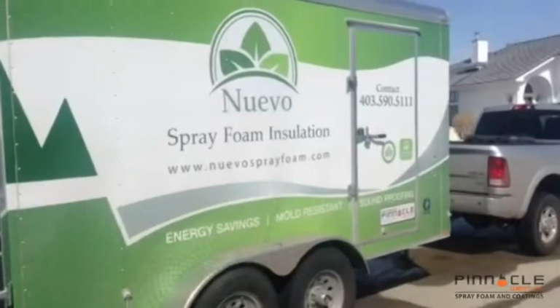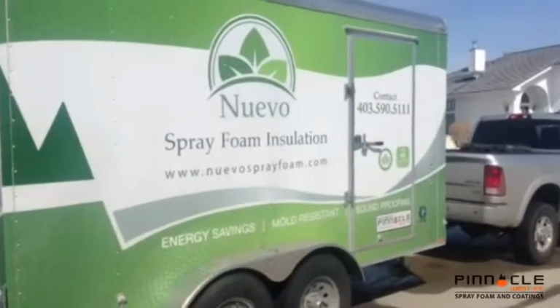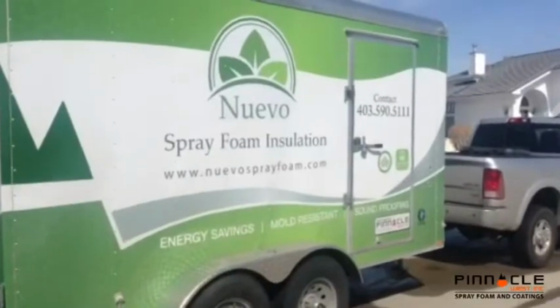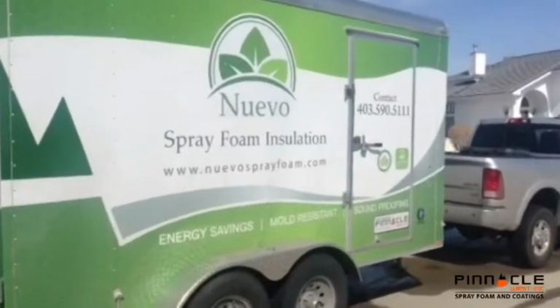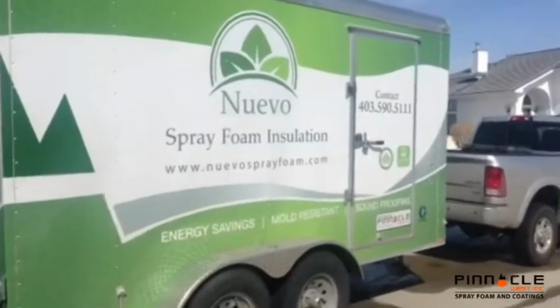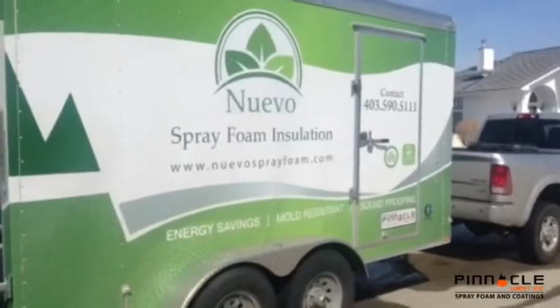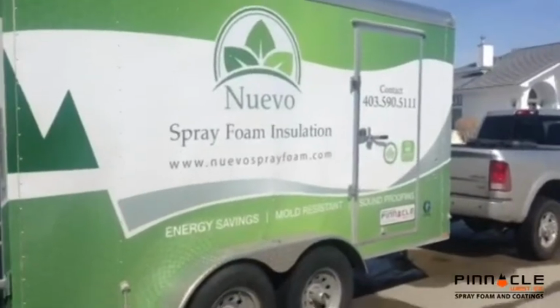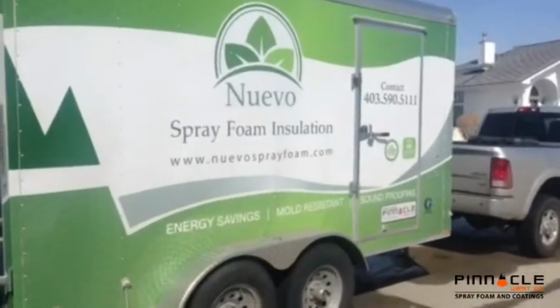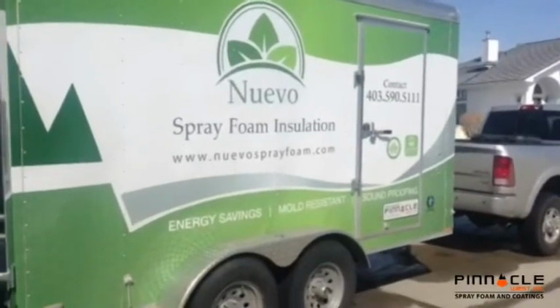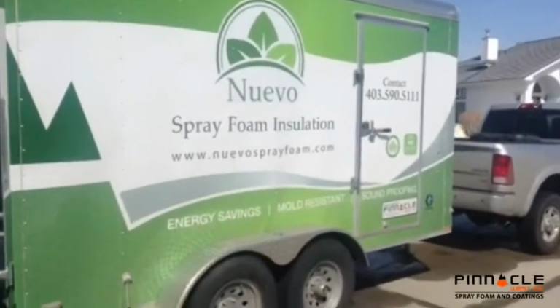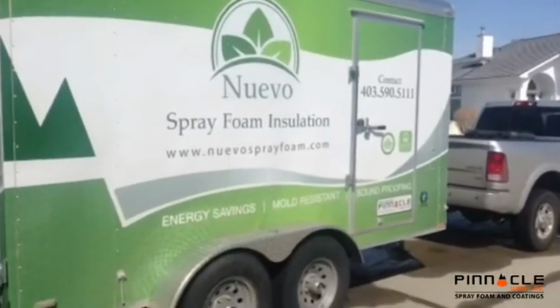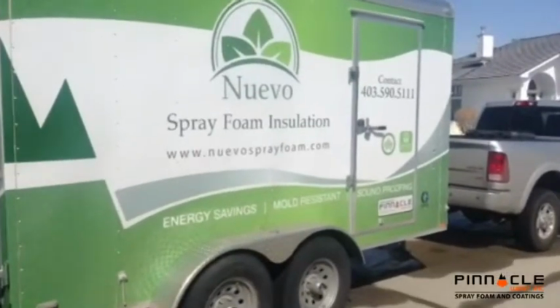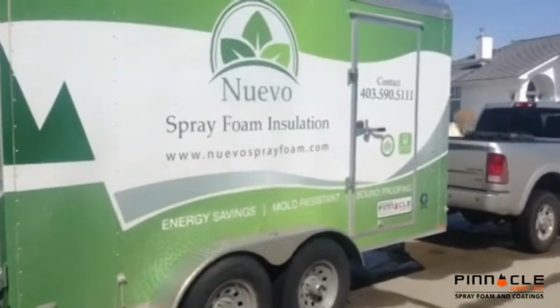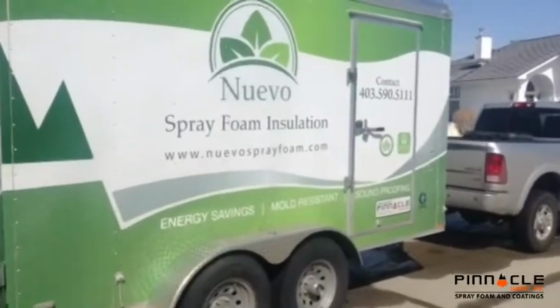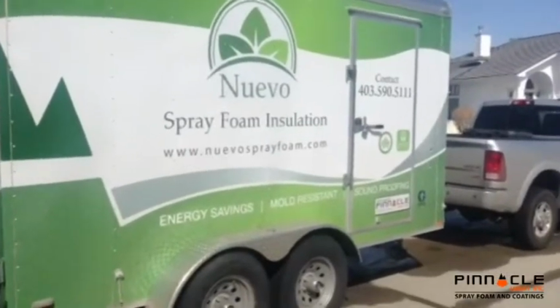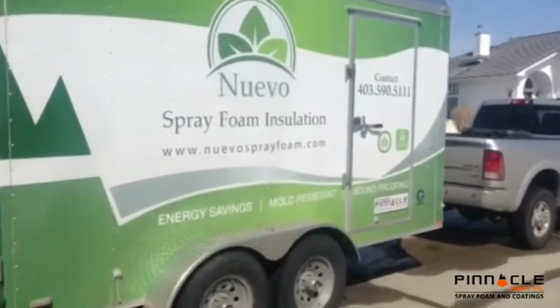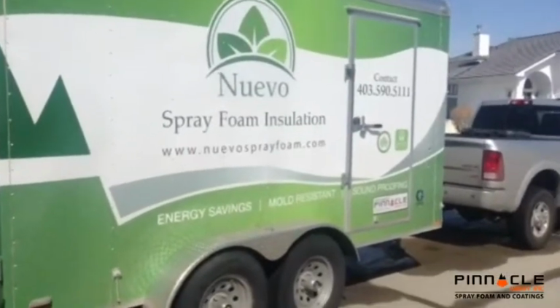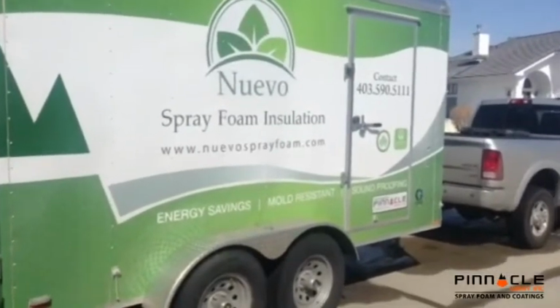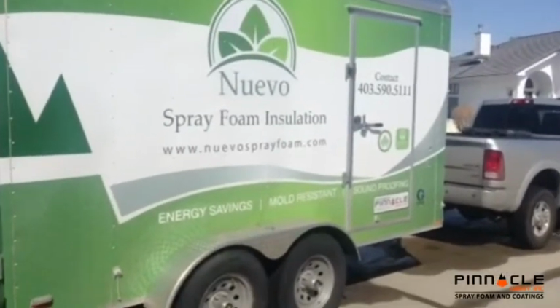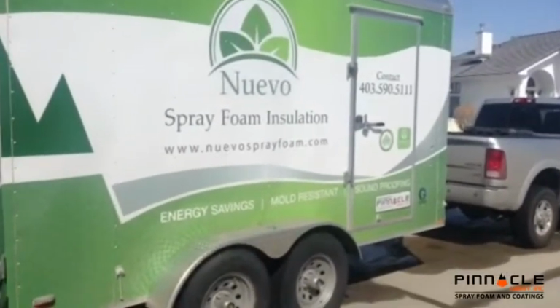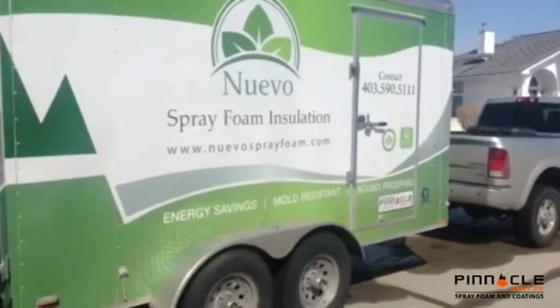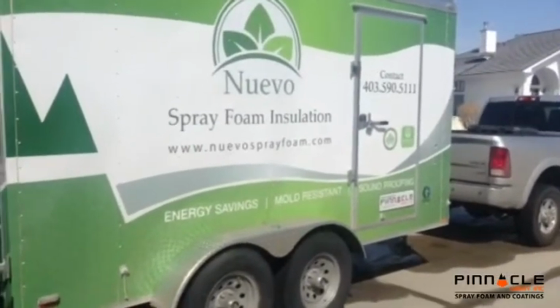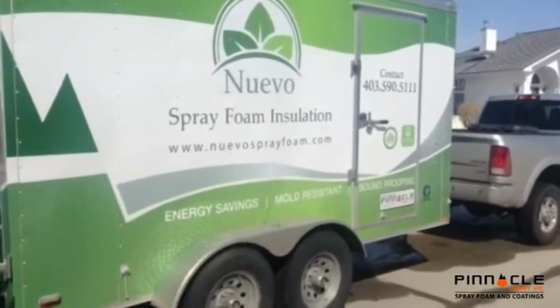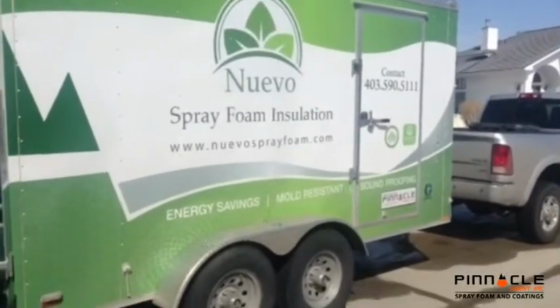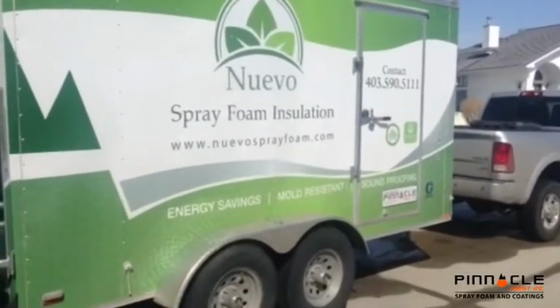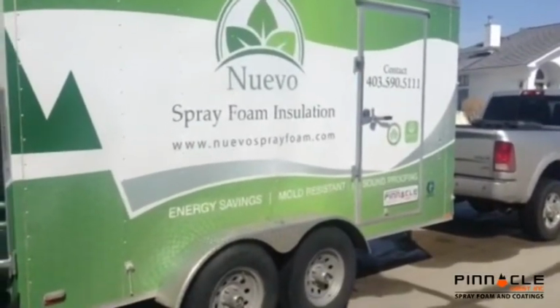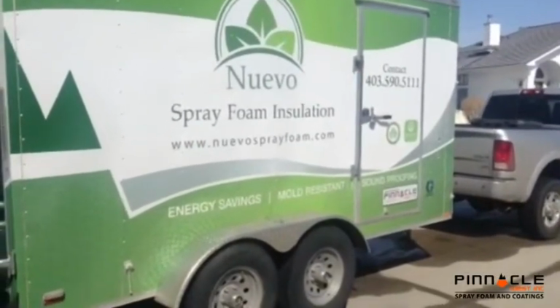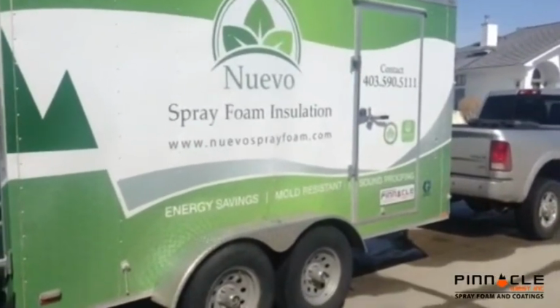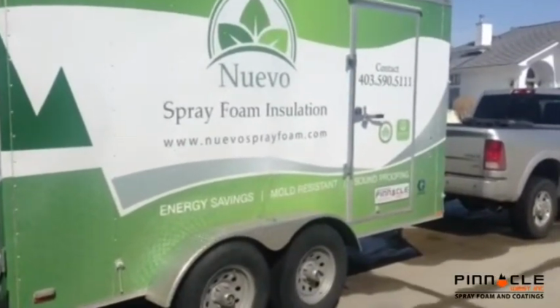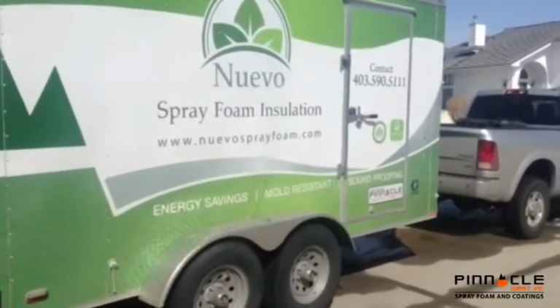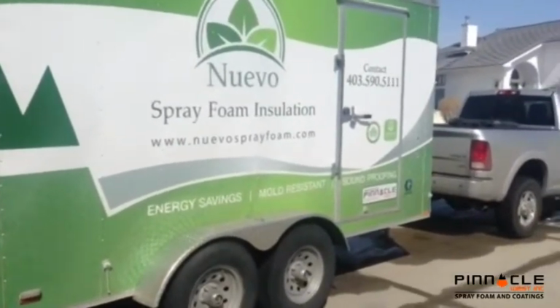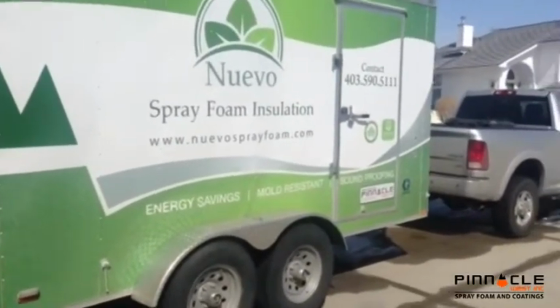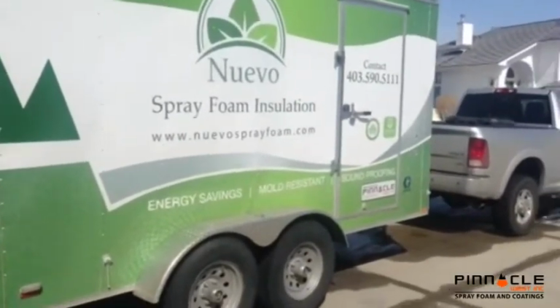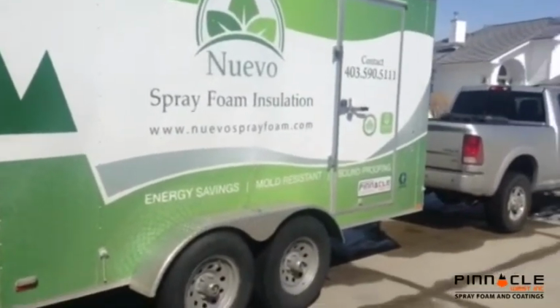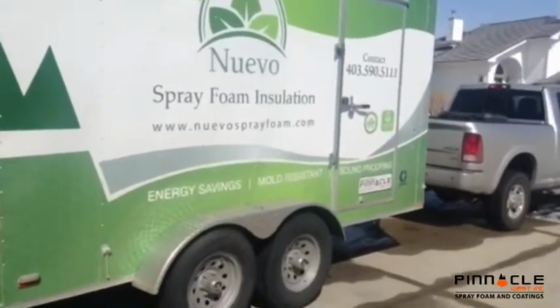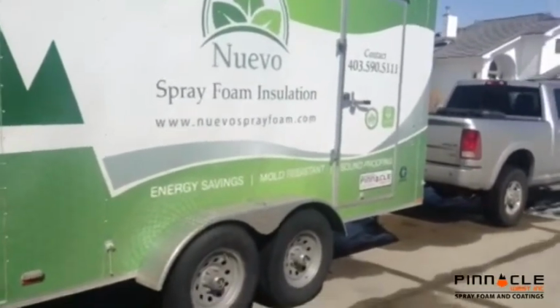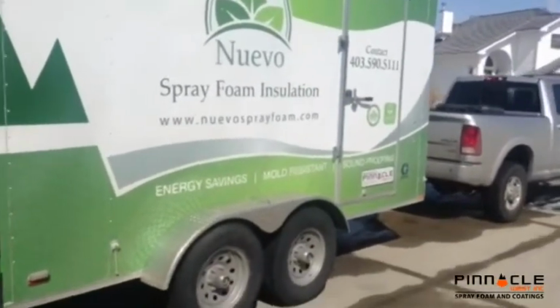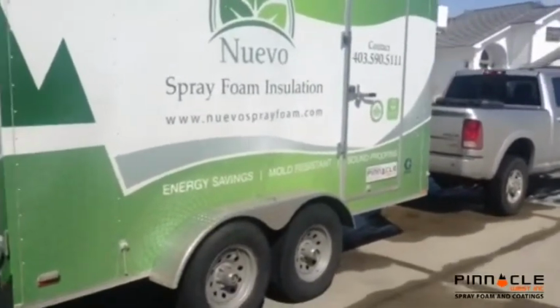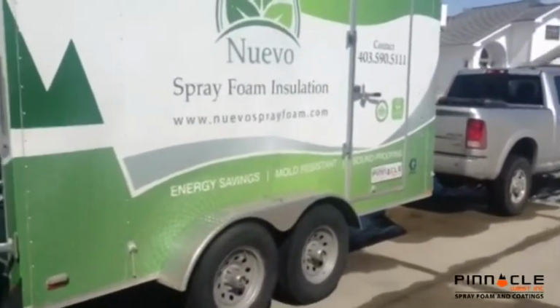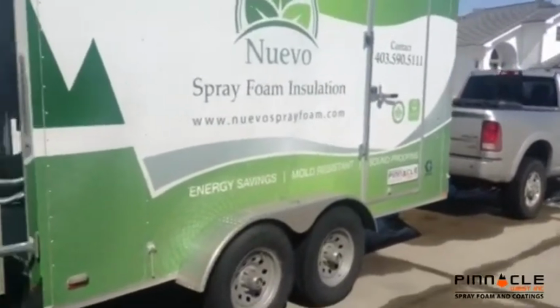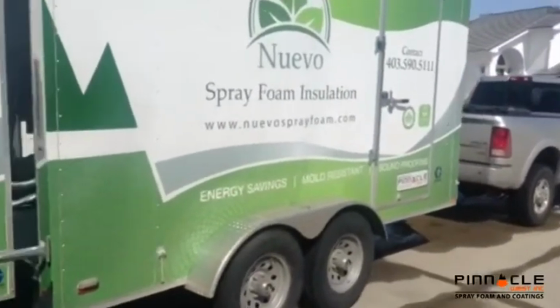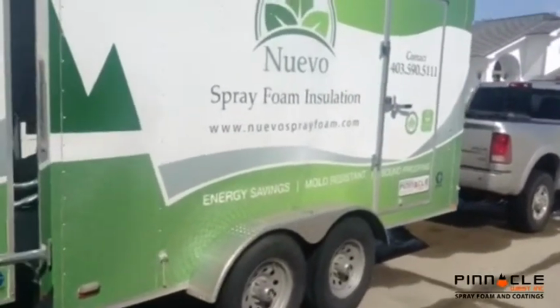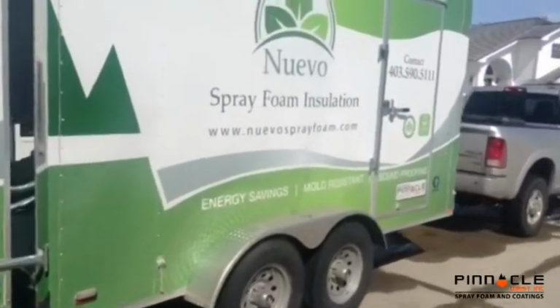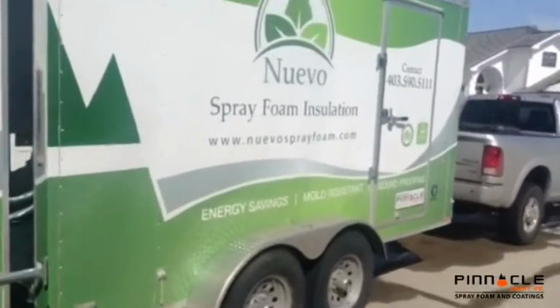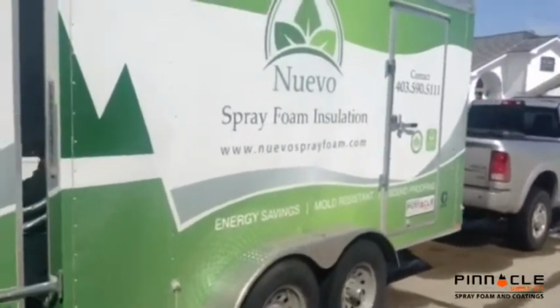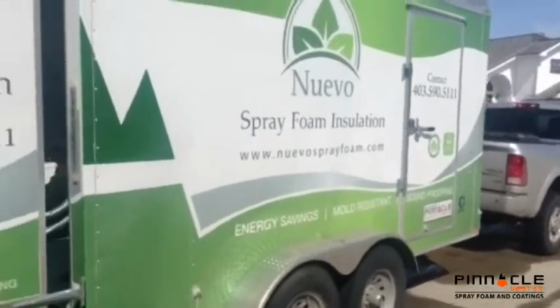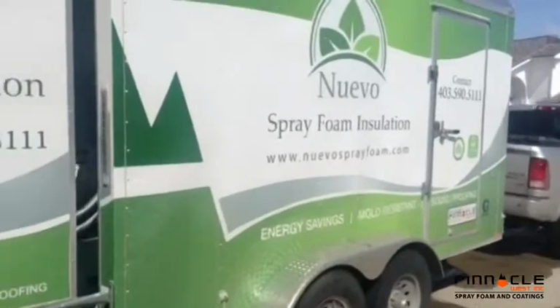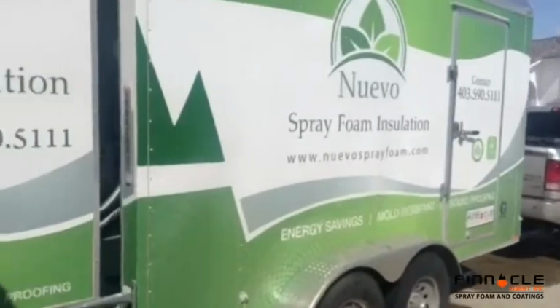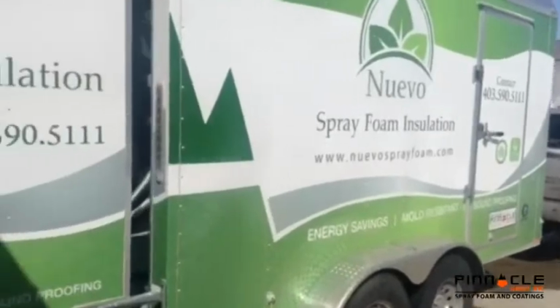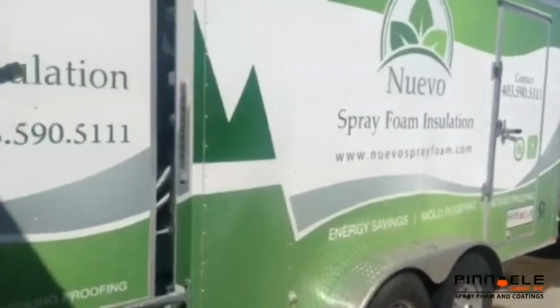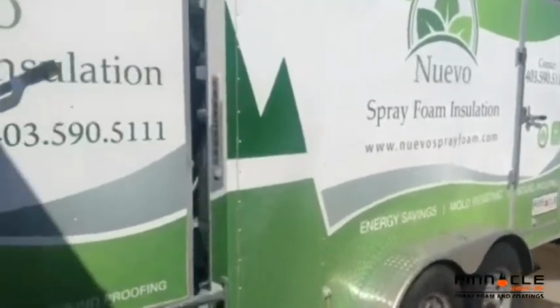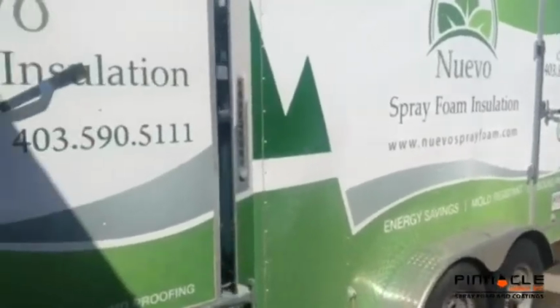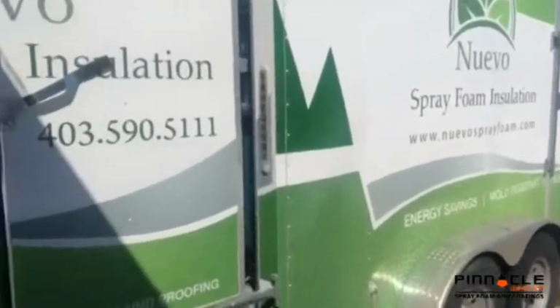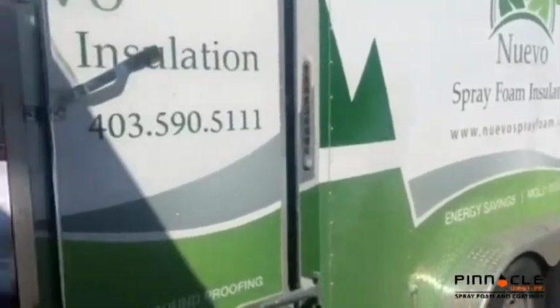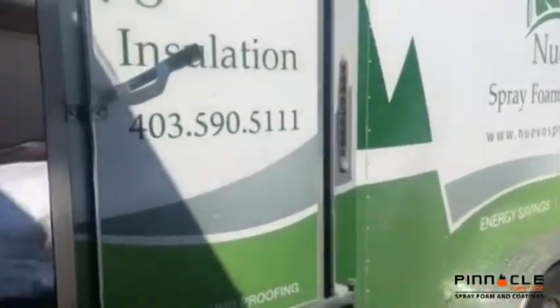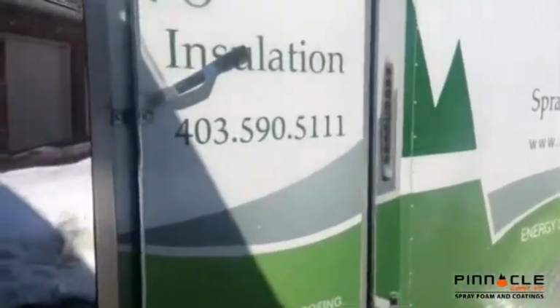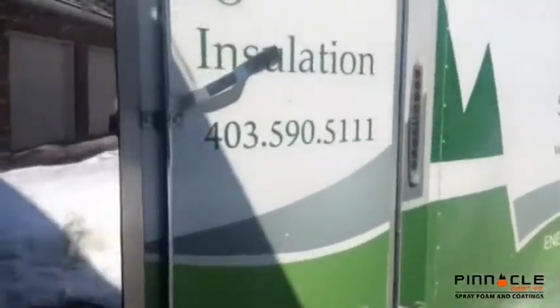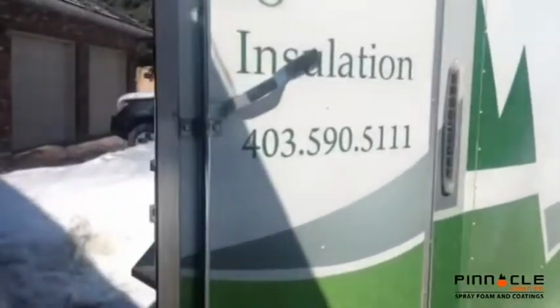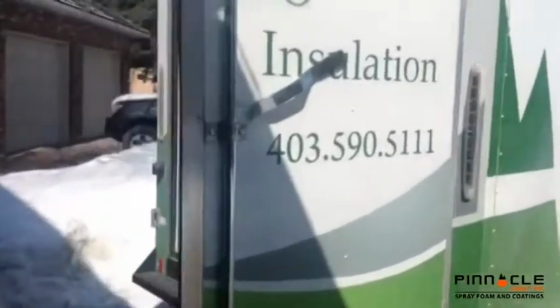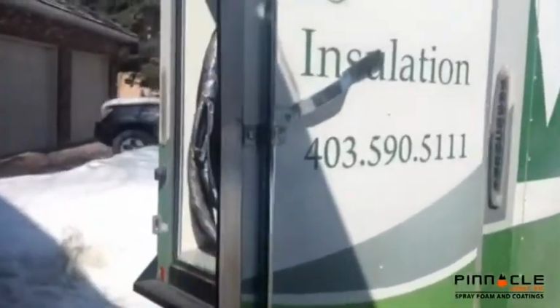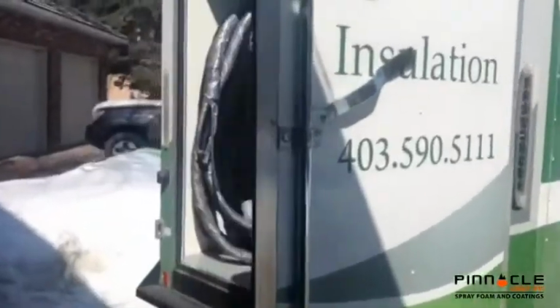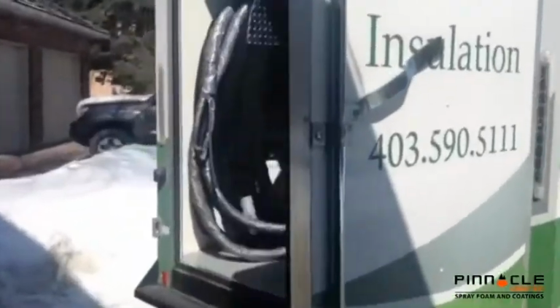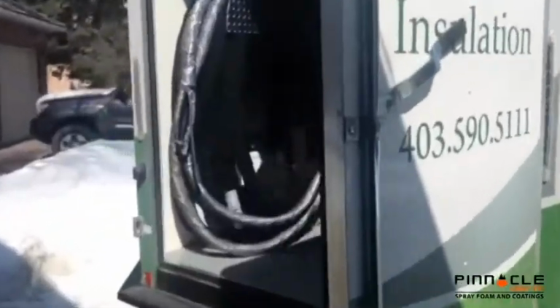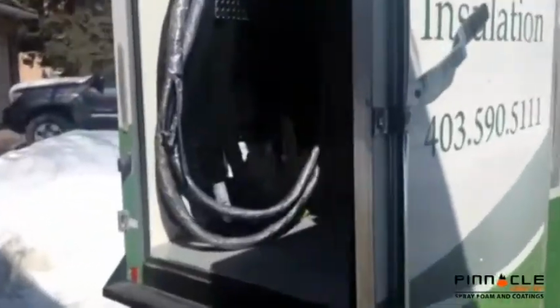Here is the new ProLite HD rig that Pinnacle West put together for me. Now I'll take you inside.